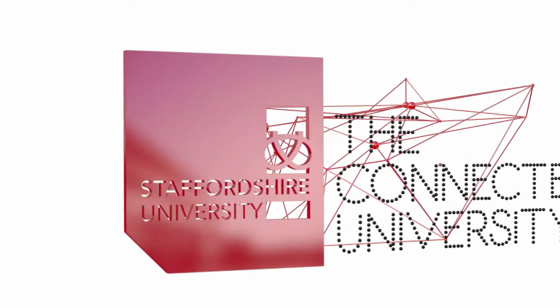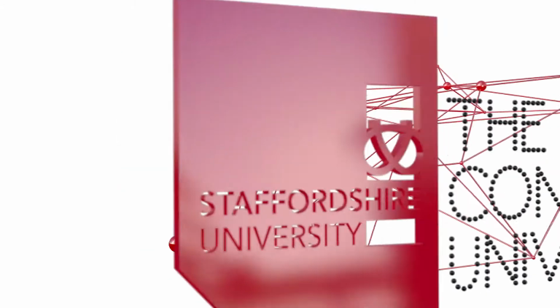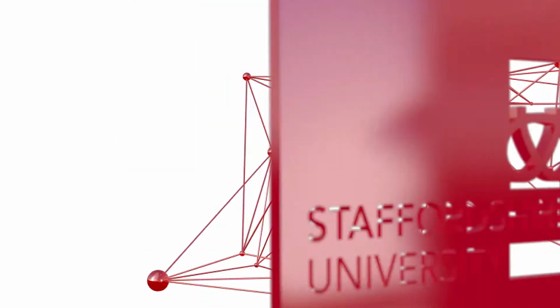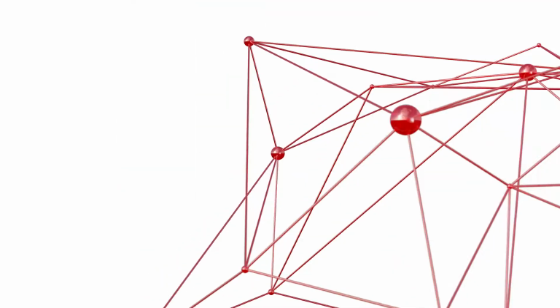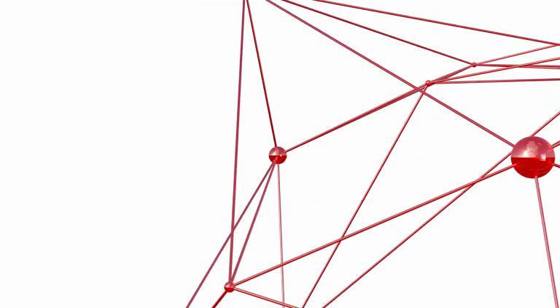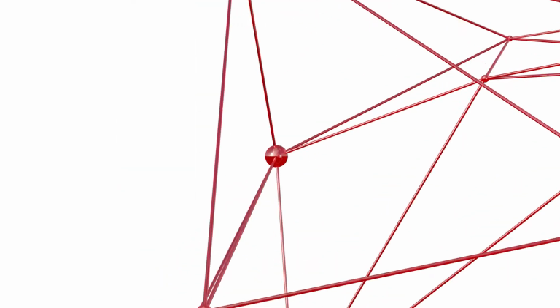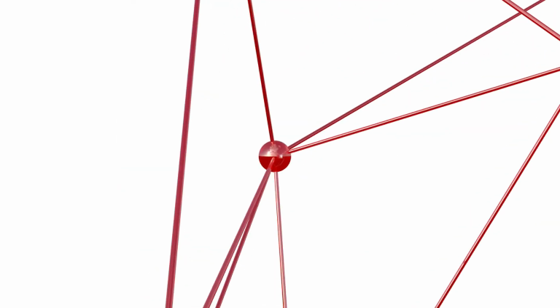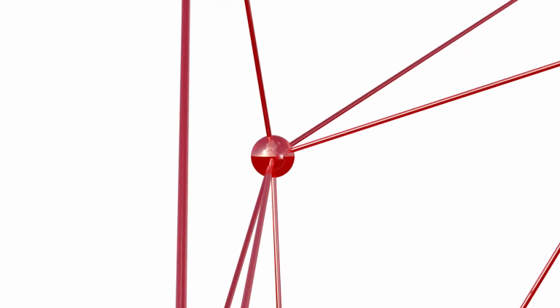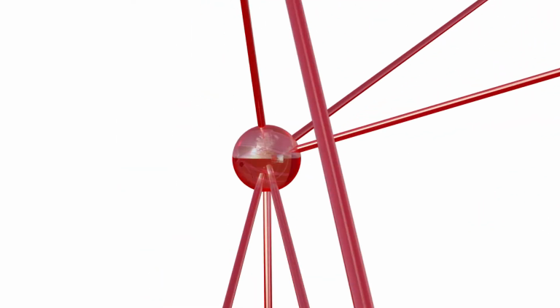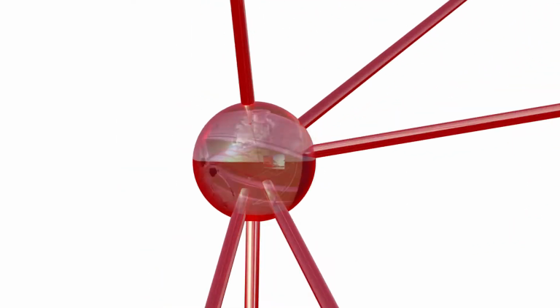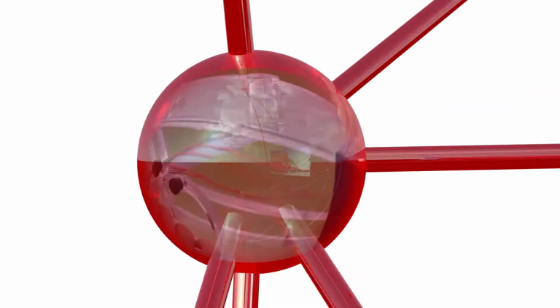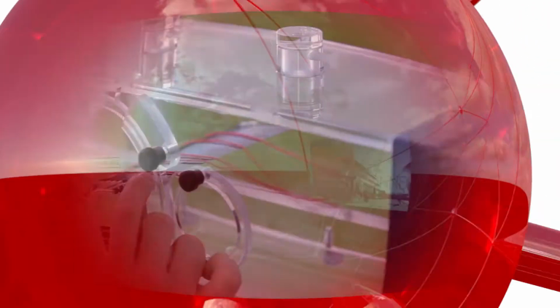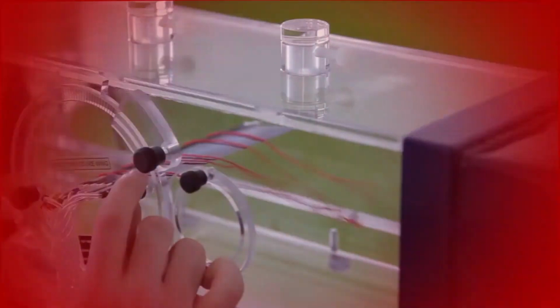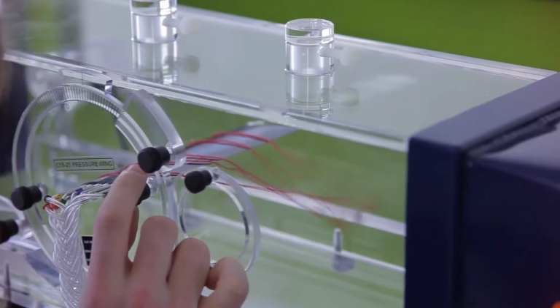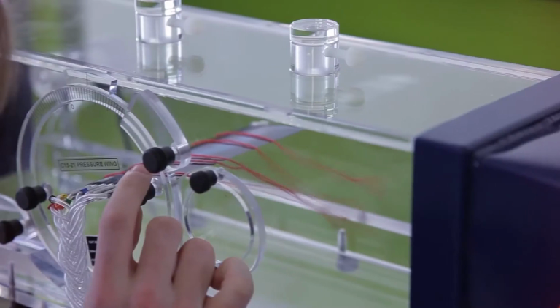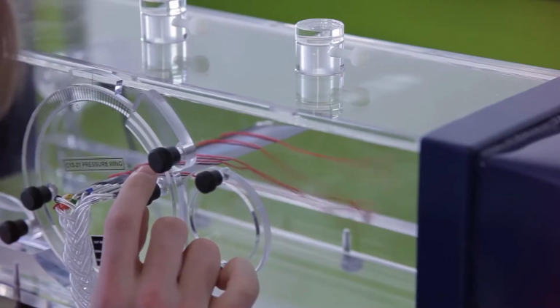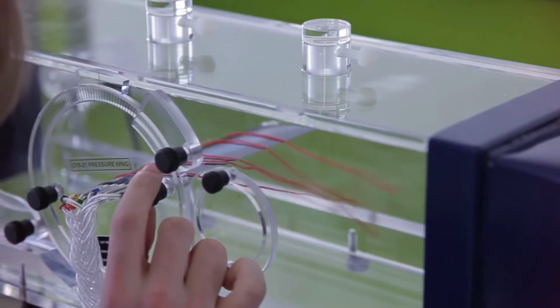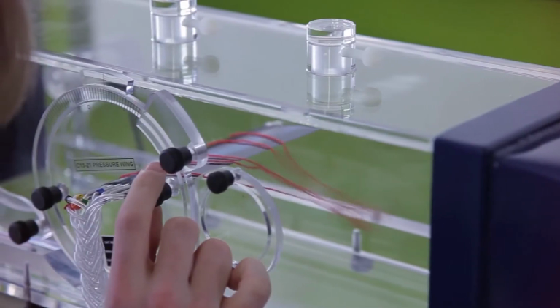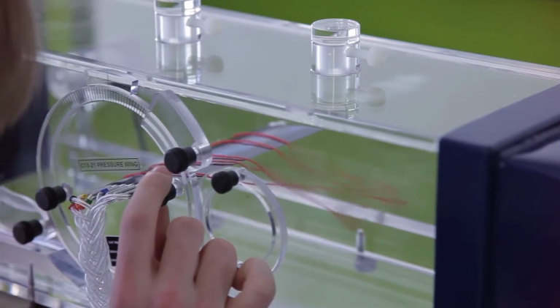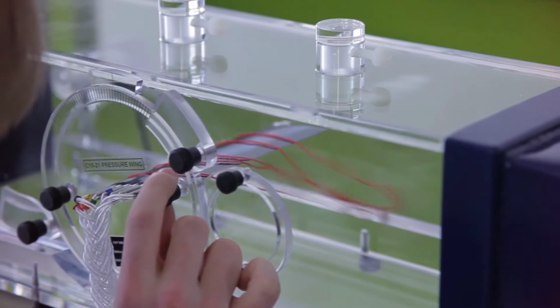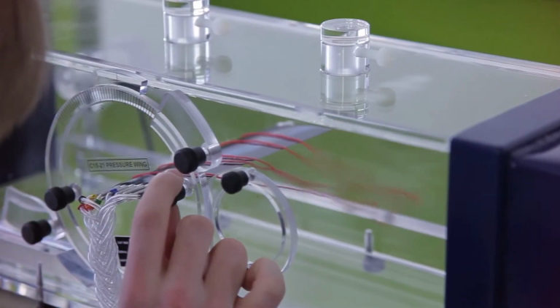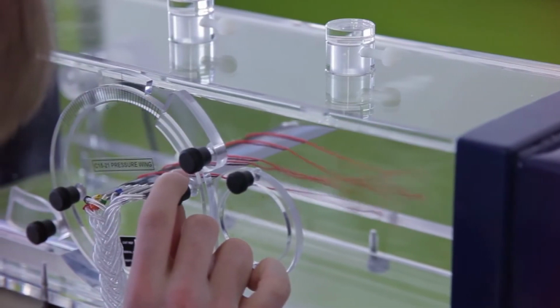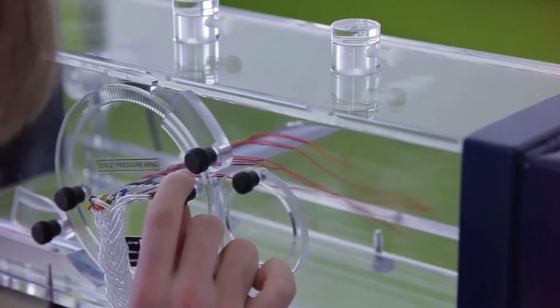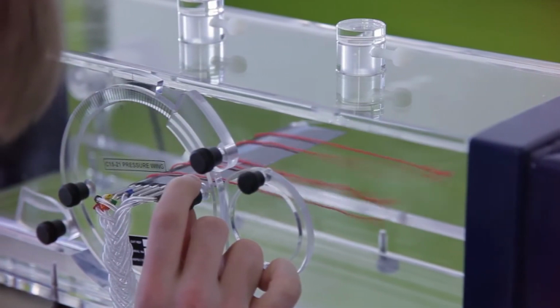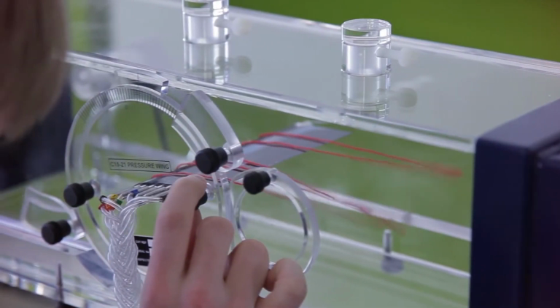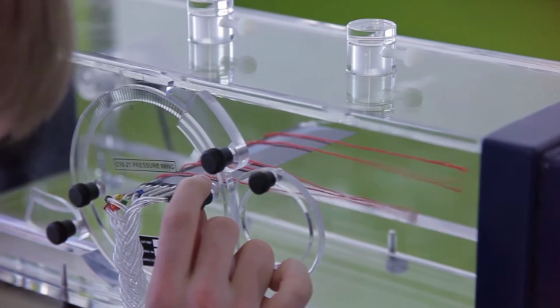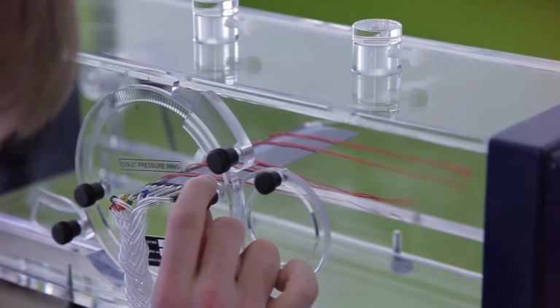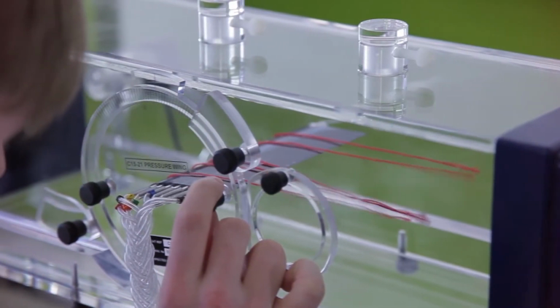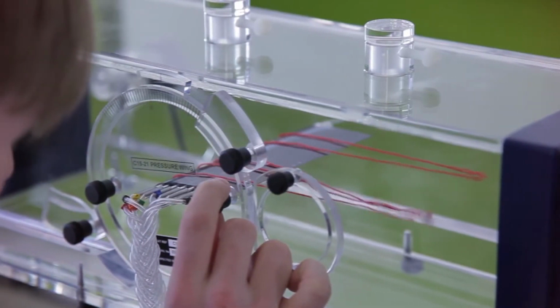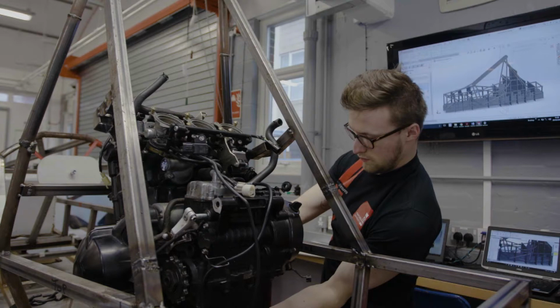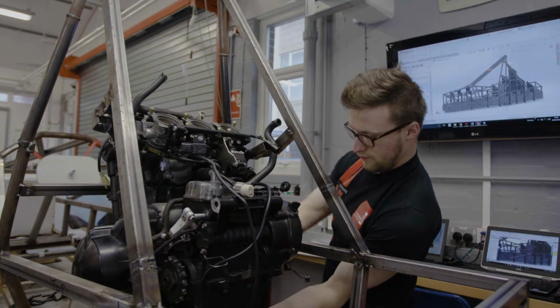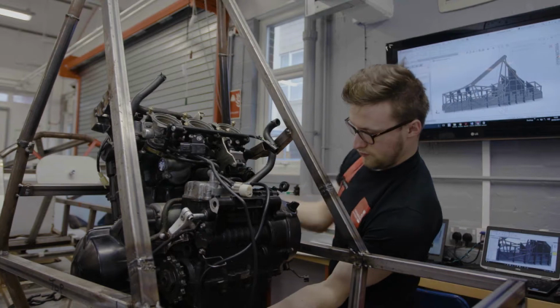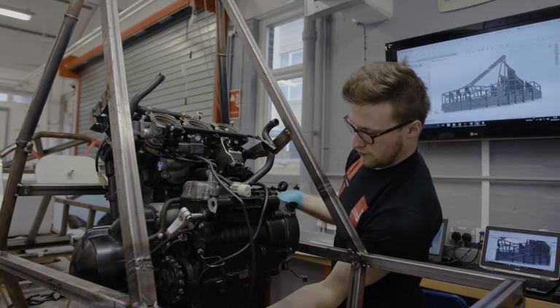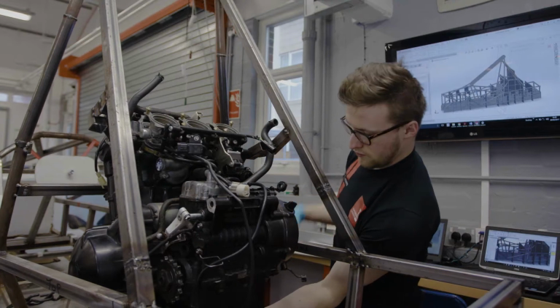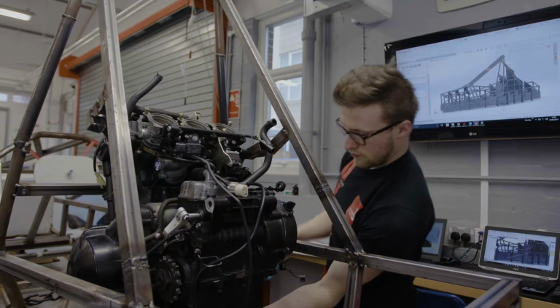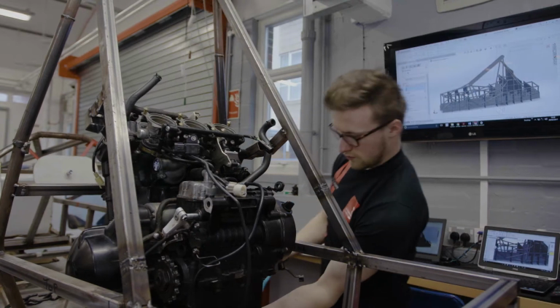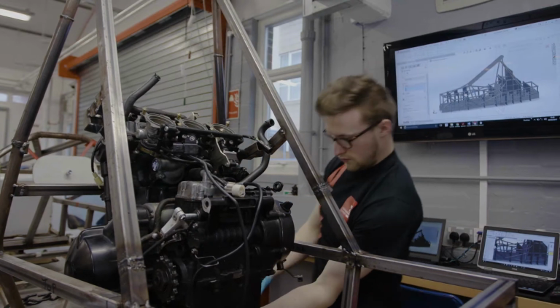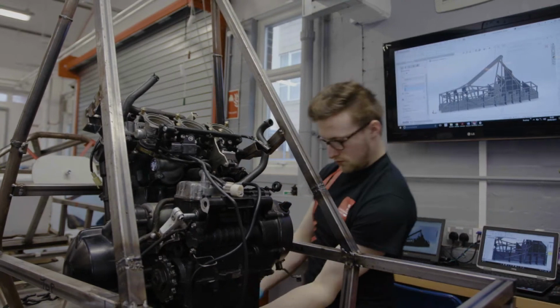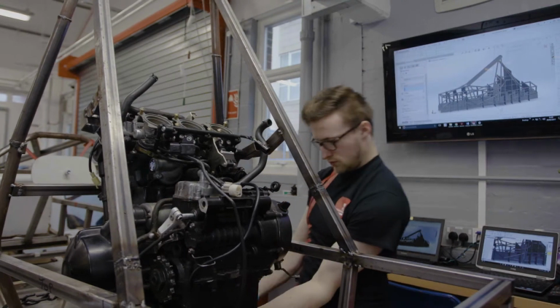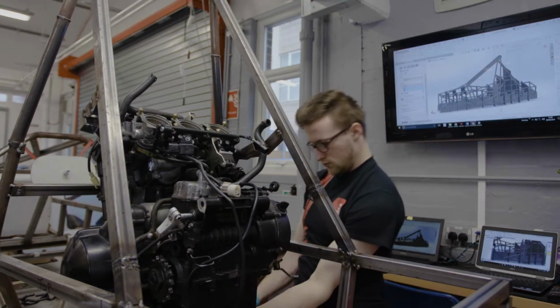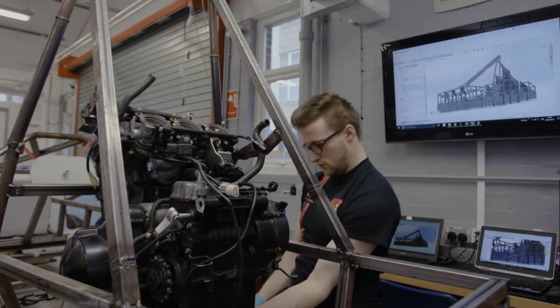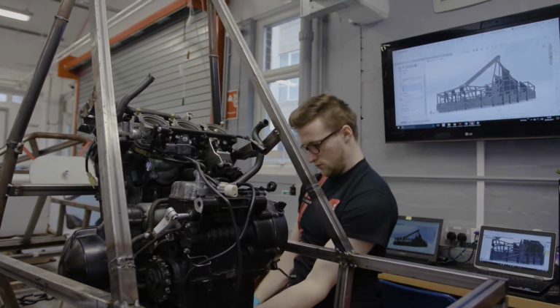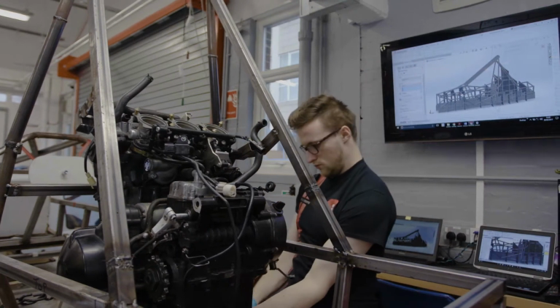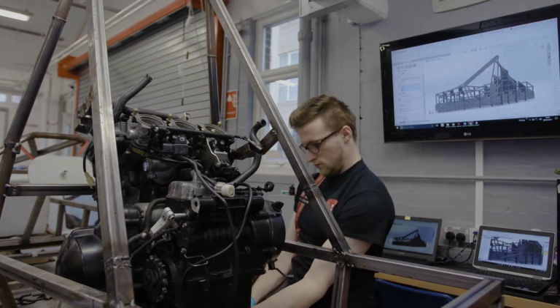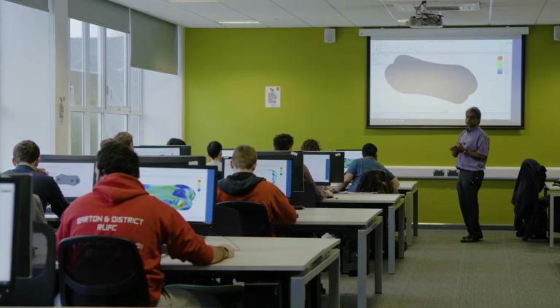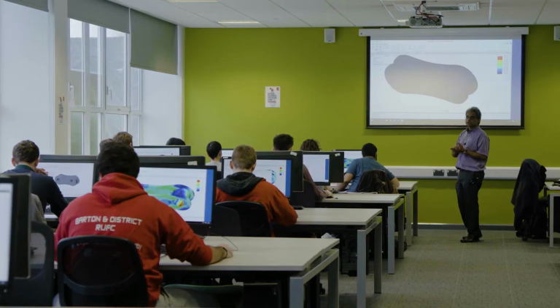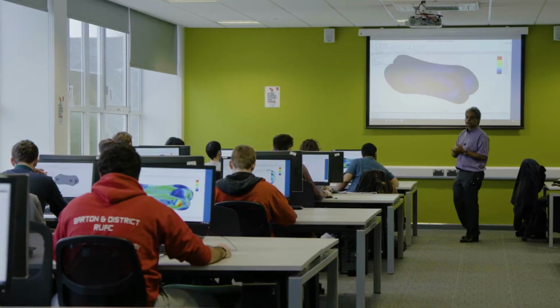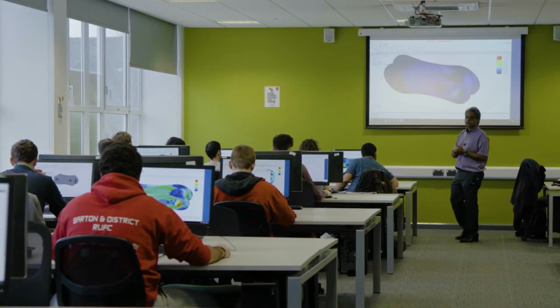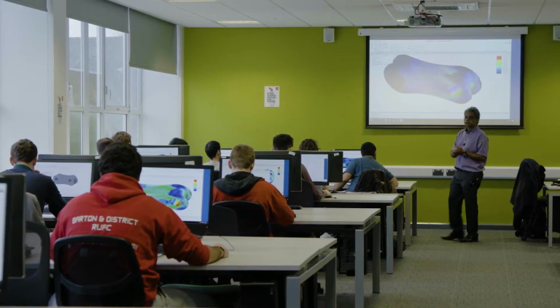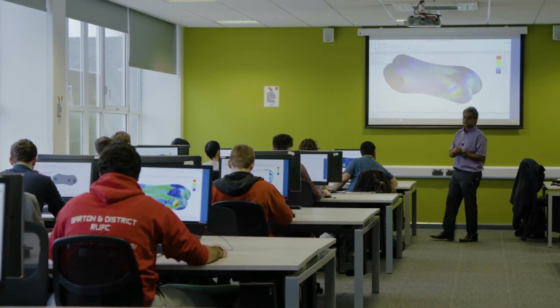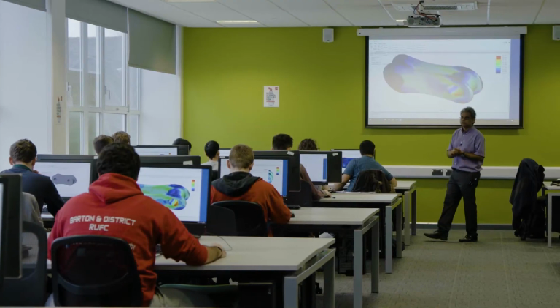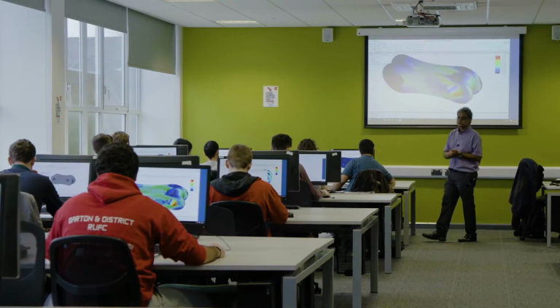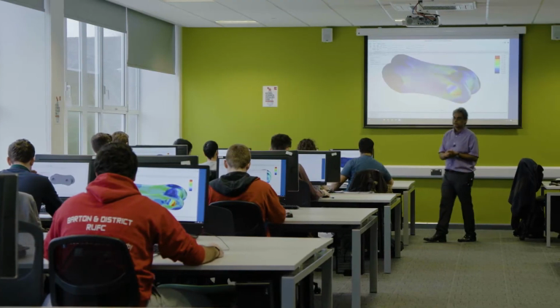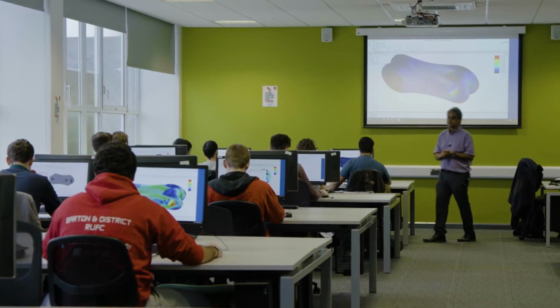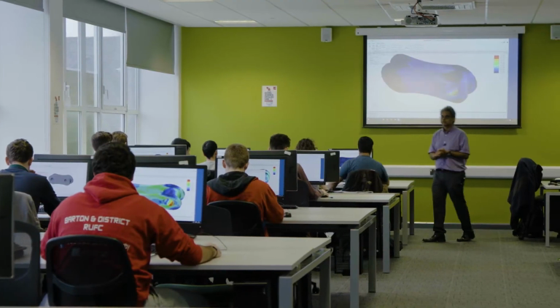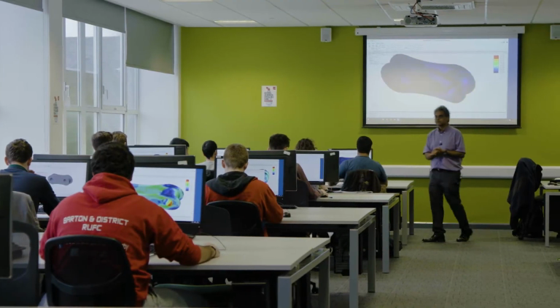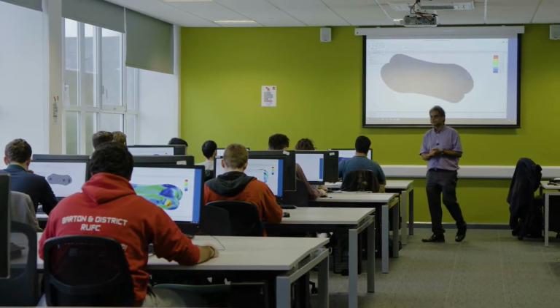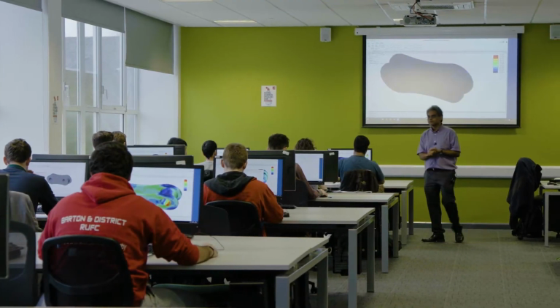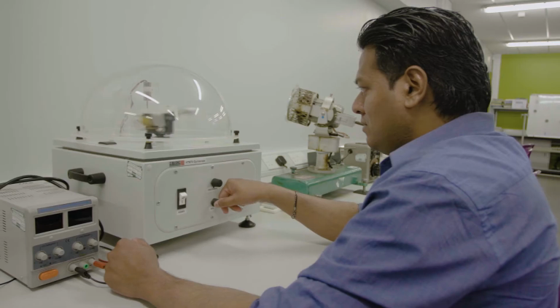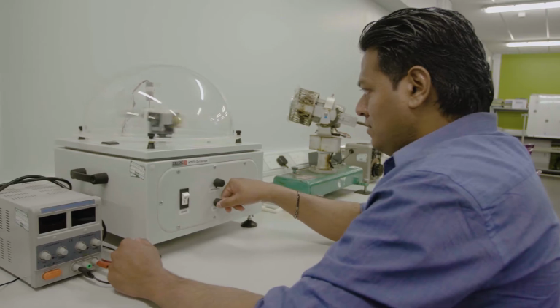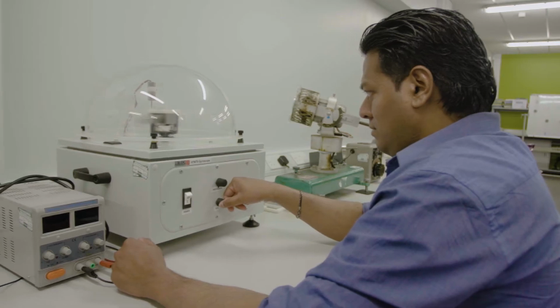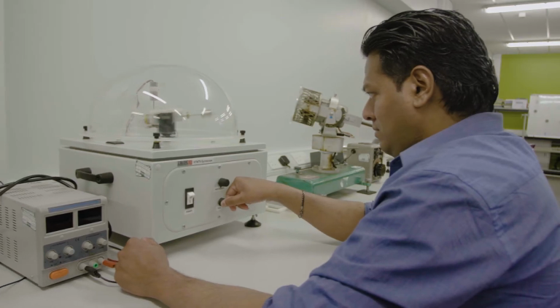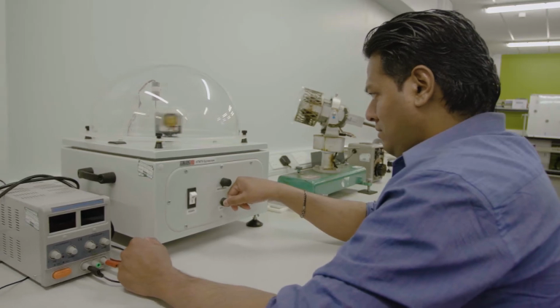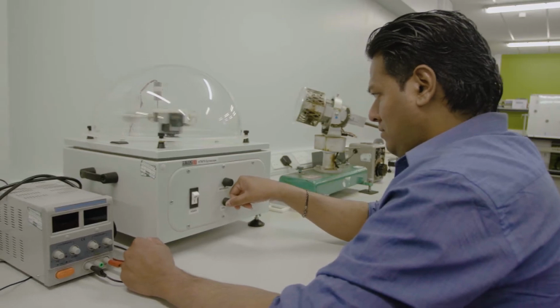At the Connected University we're connecting great minds to great opportunities, students to industry and you to a future in engineering.